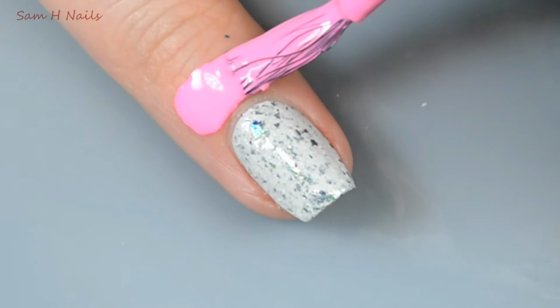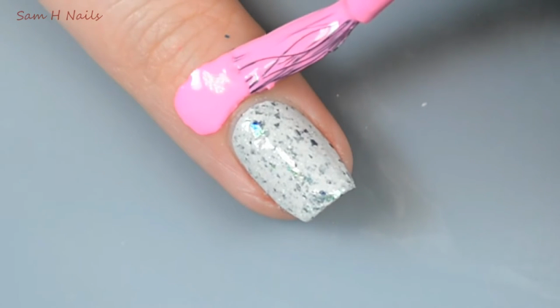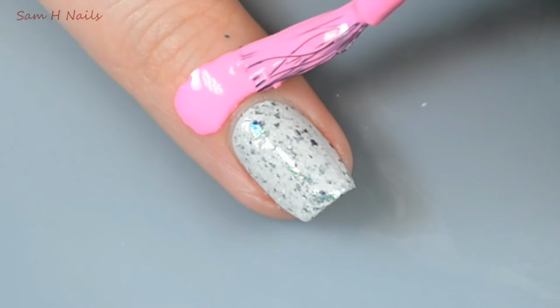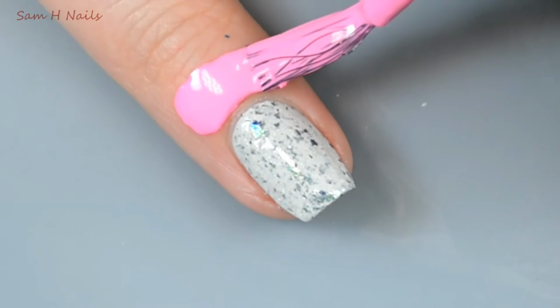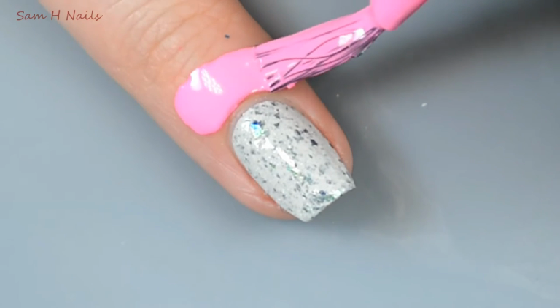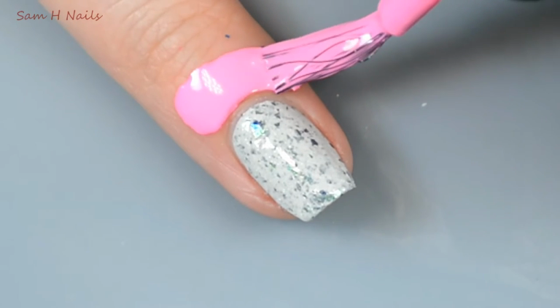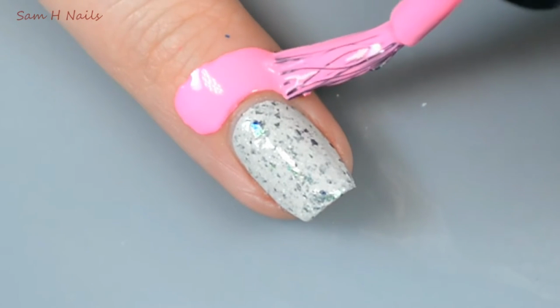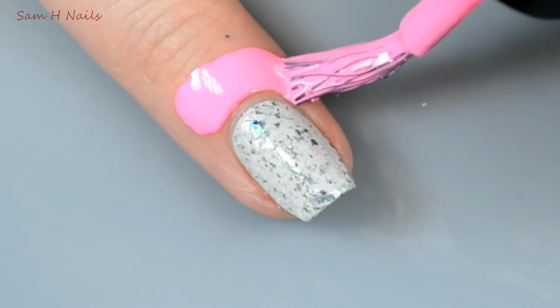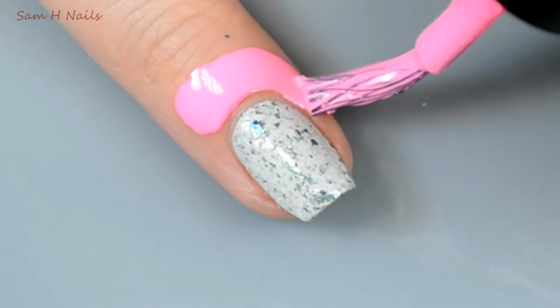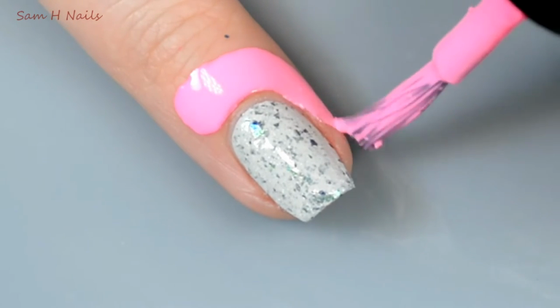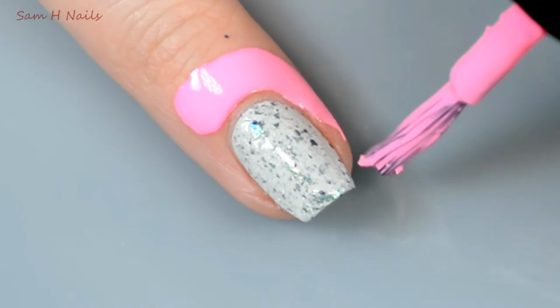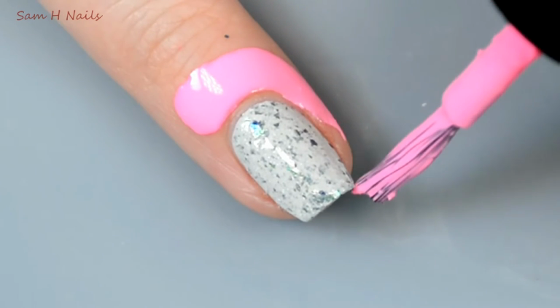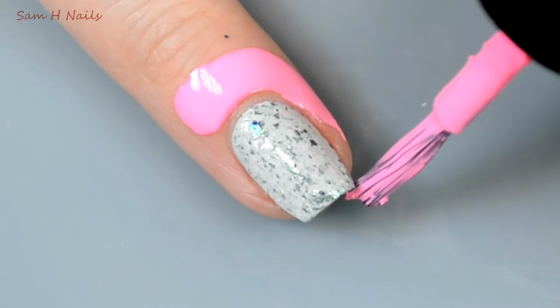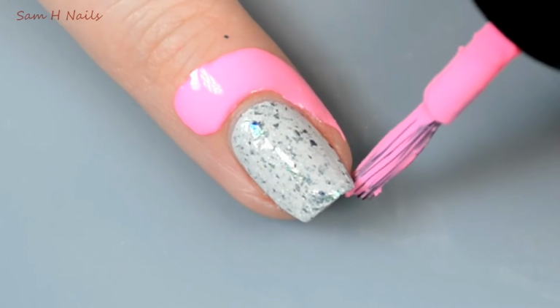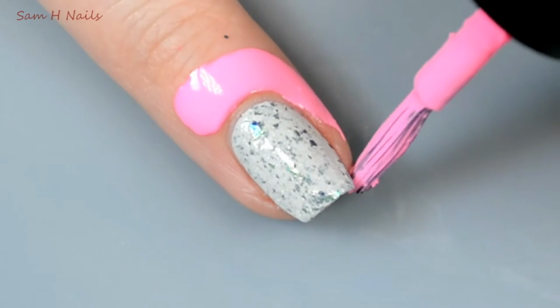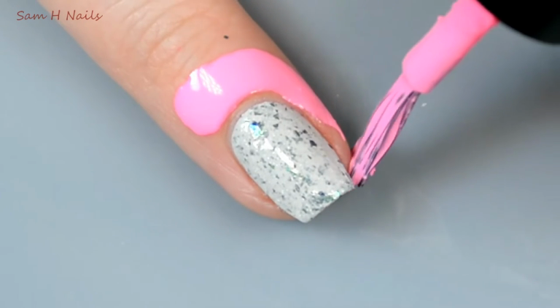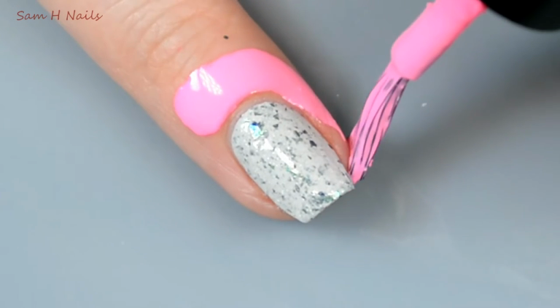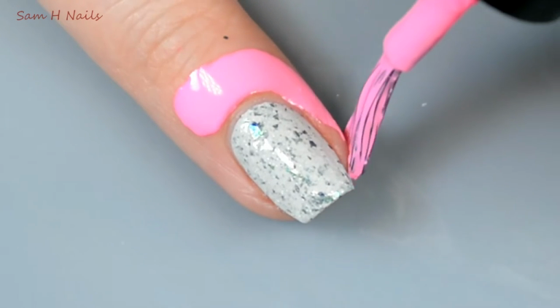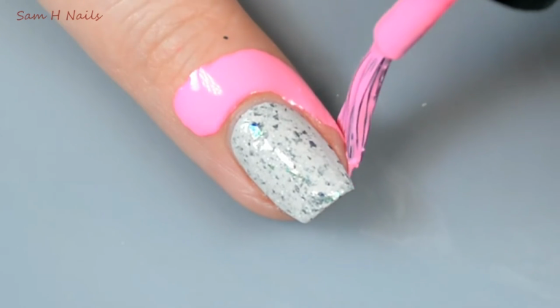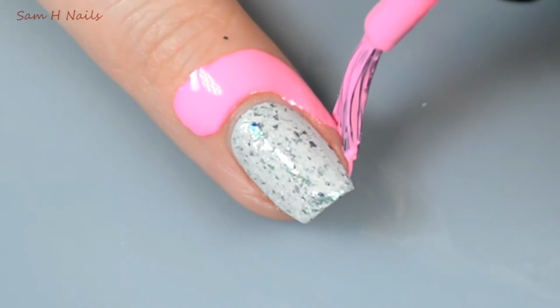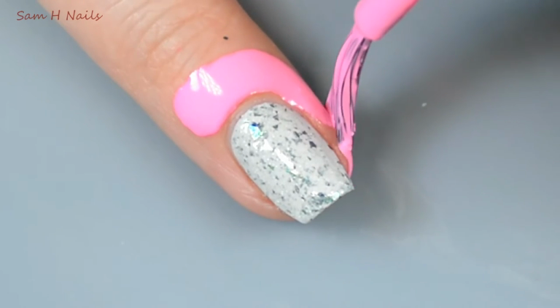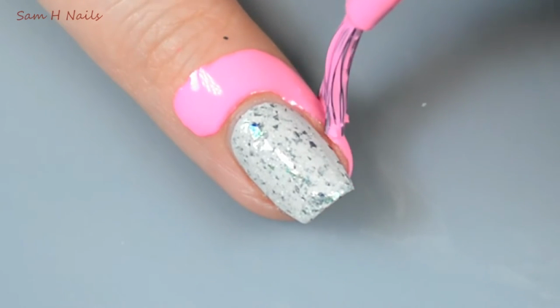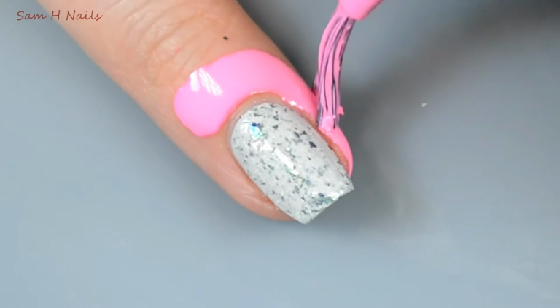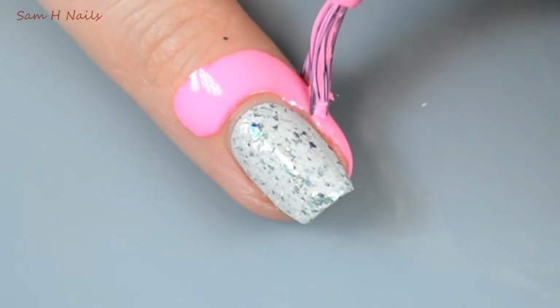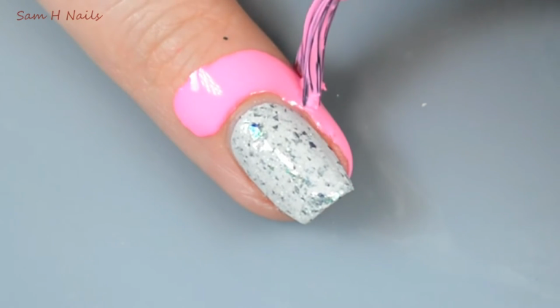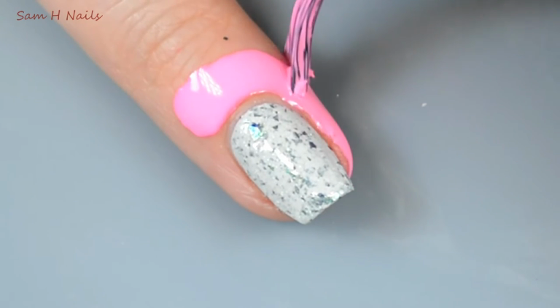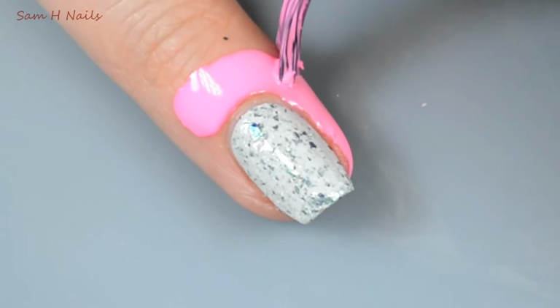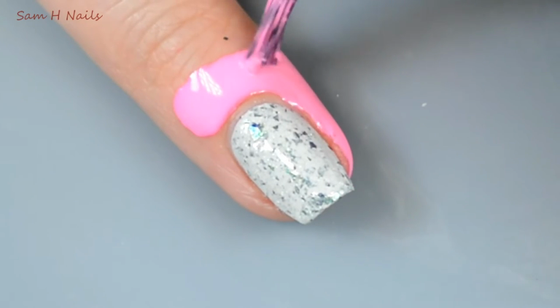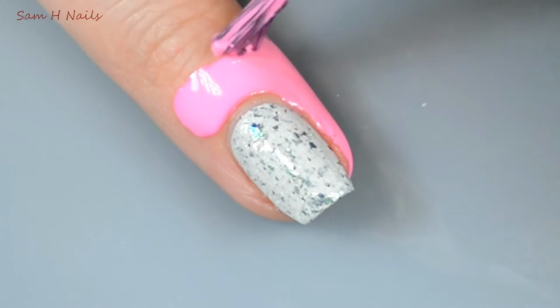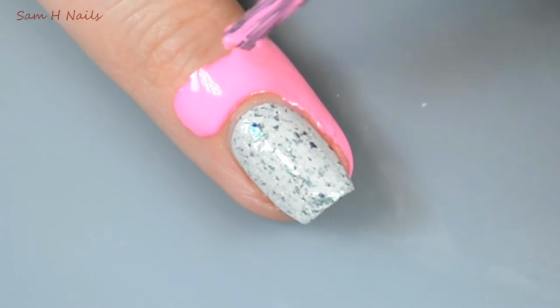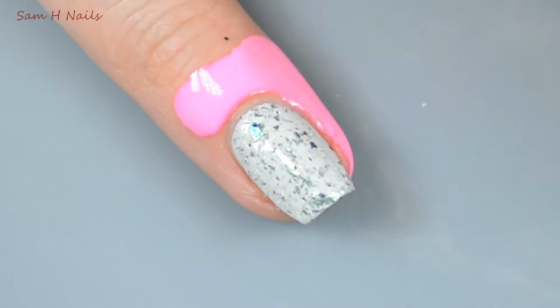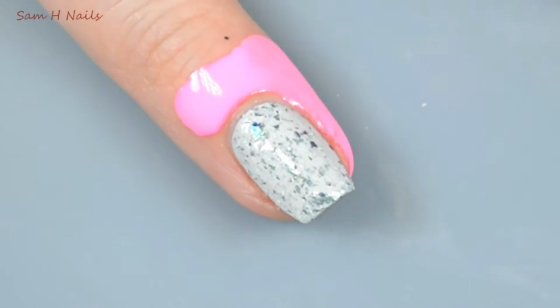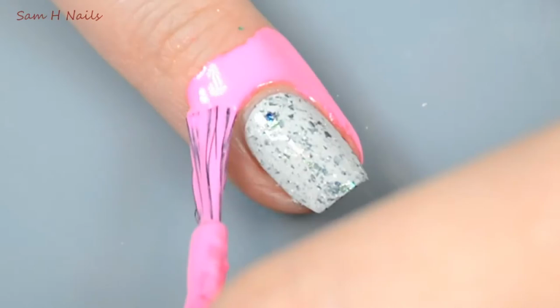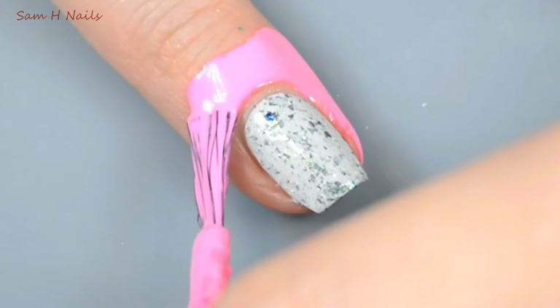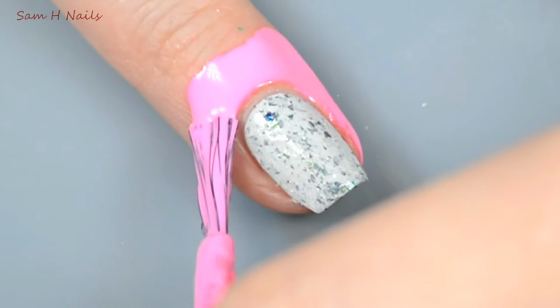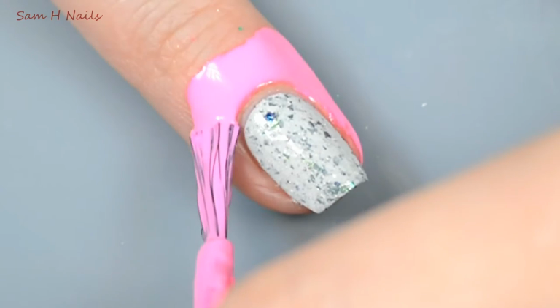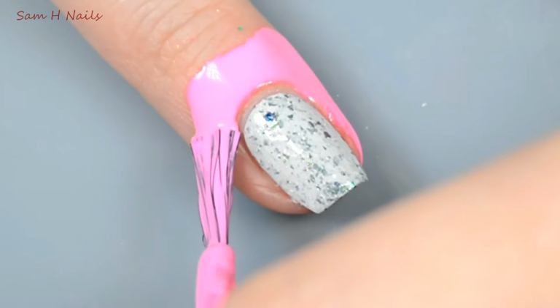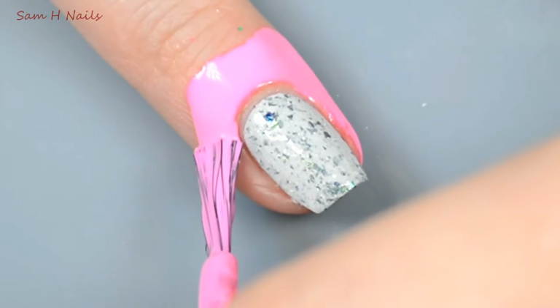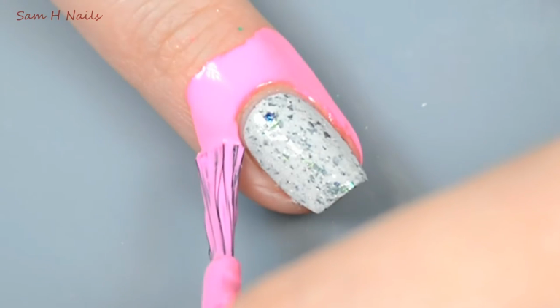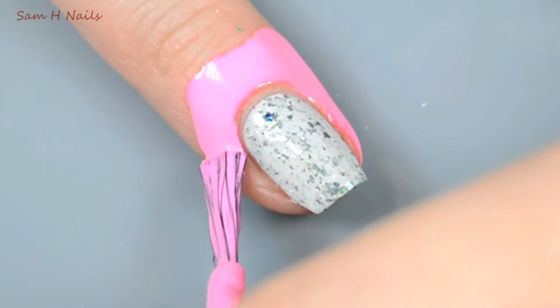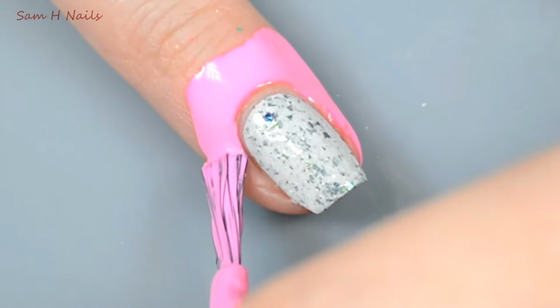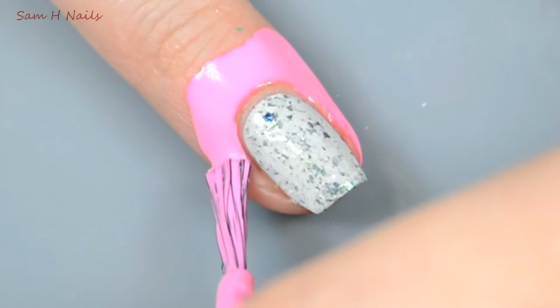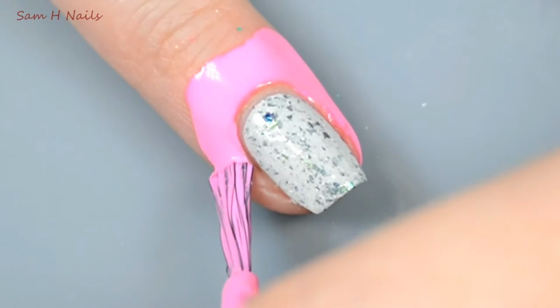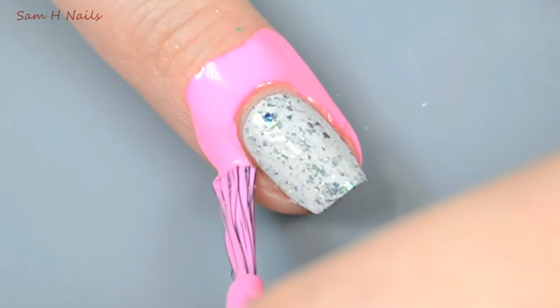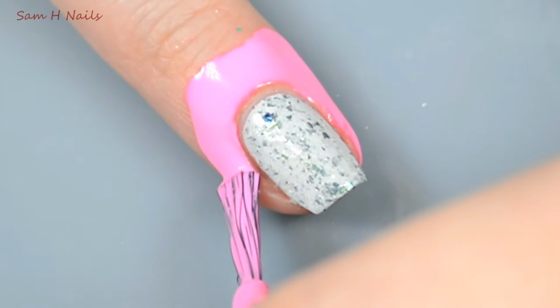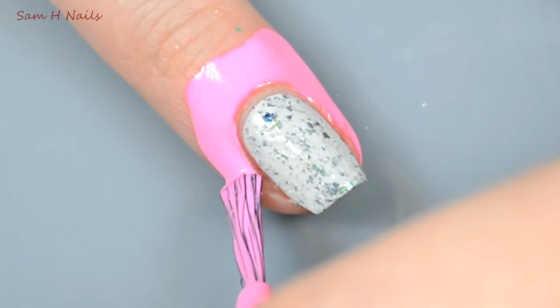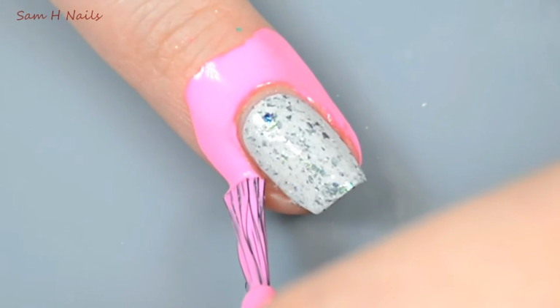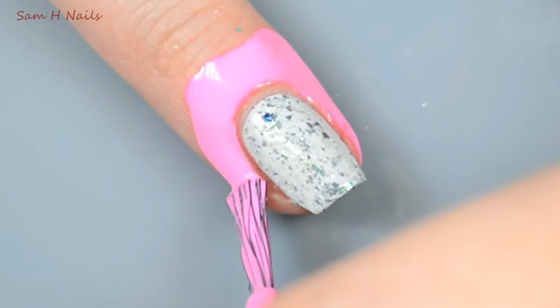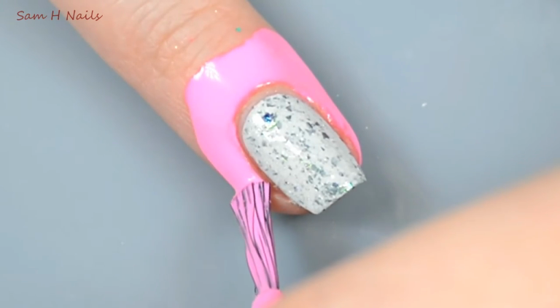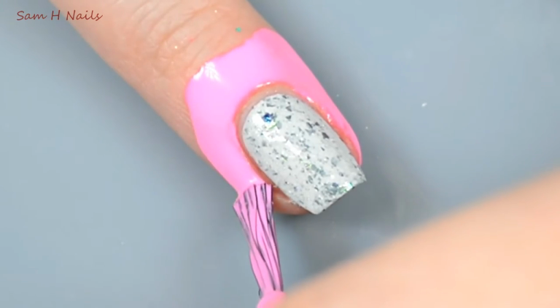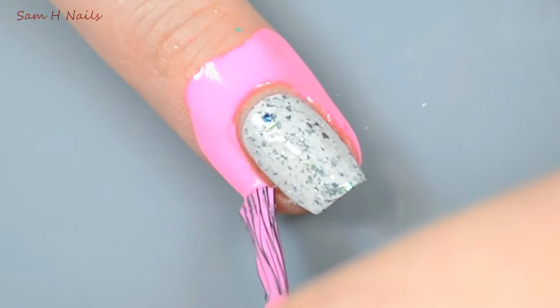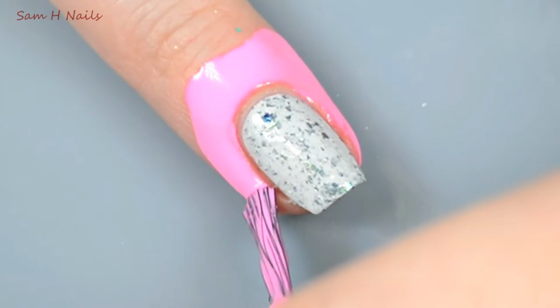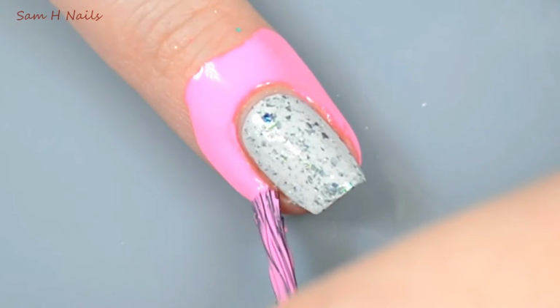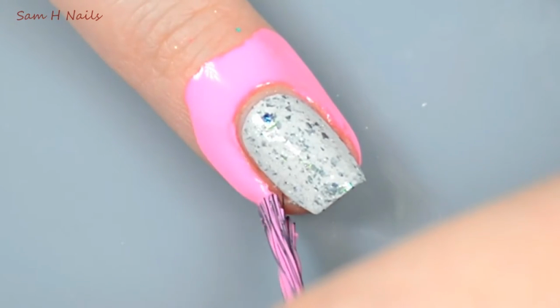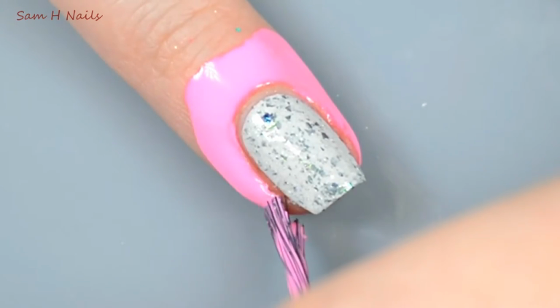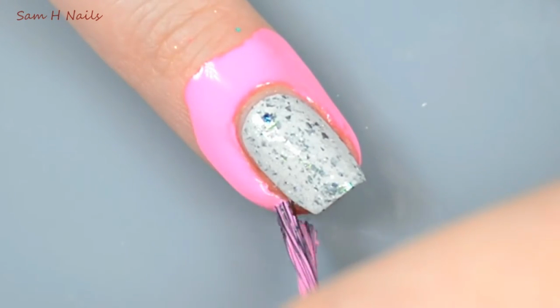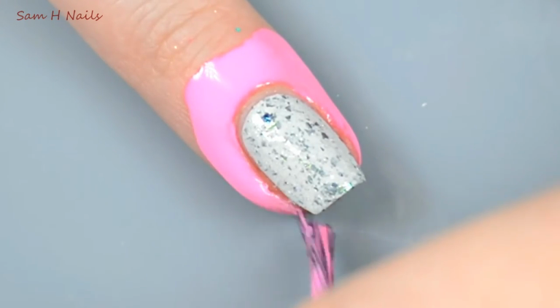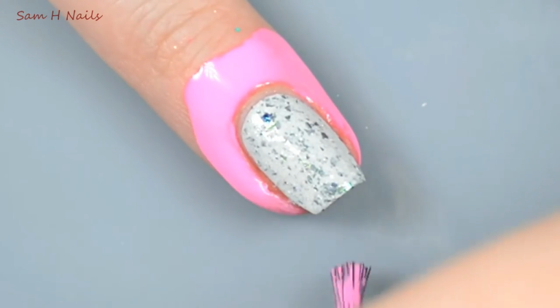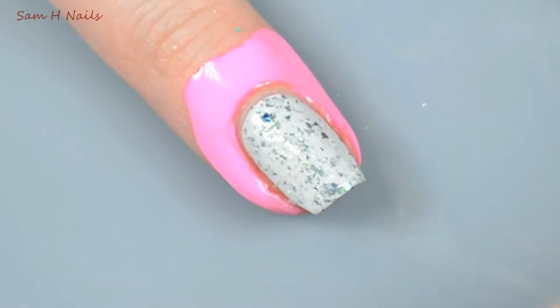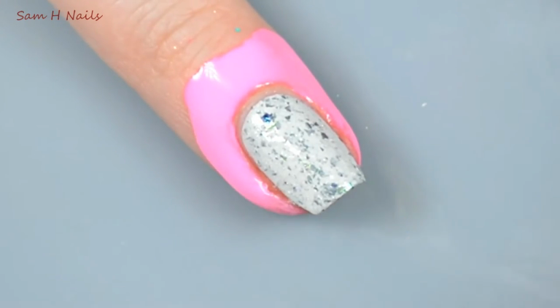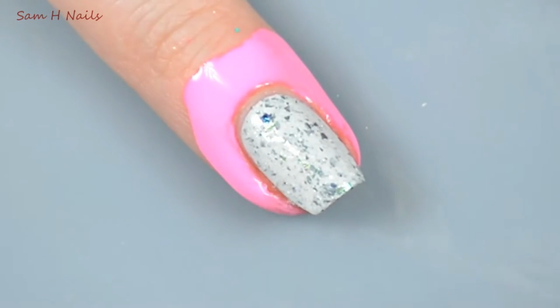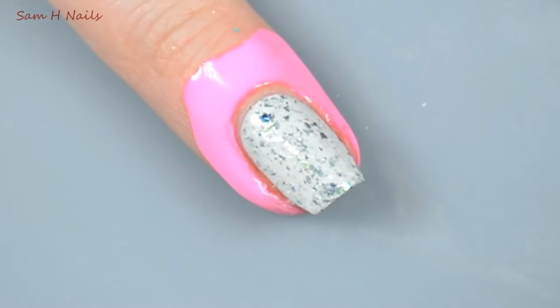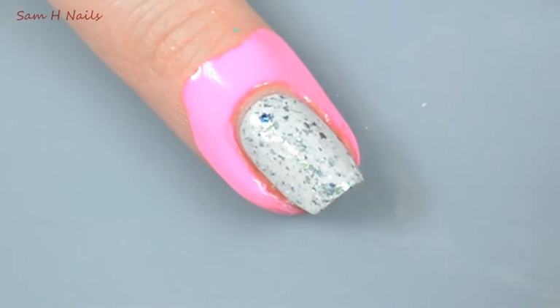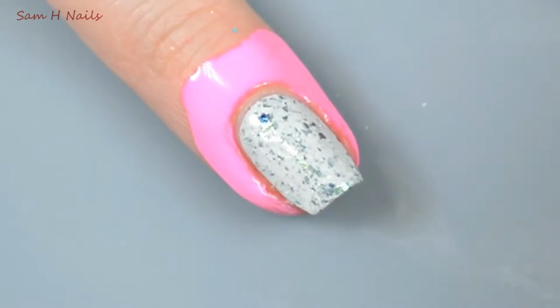The next thing you're going to need to do is protect your skin from the stamping we're doing. I am using Sexy Cuticles from MDJ.